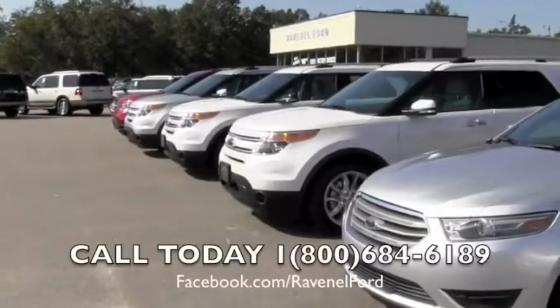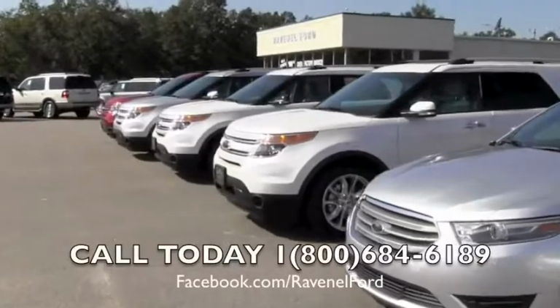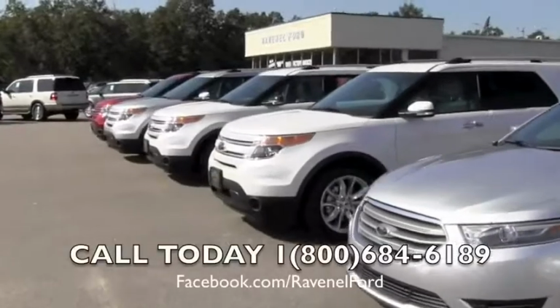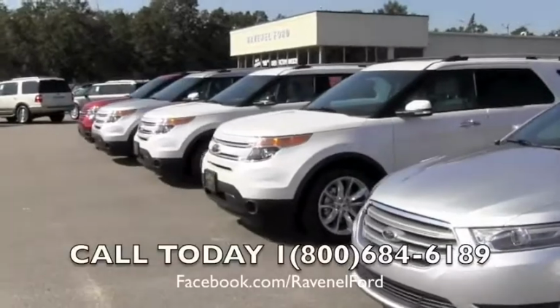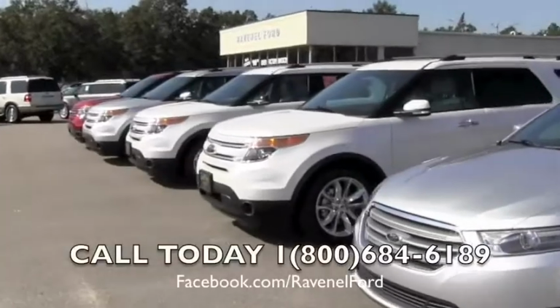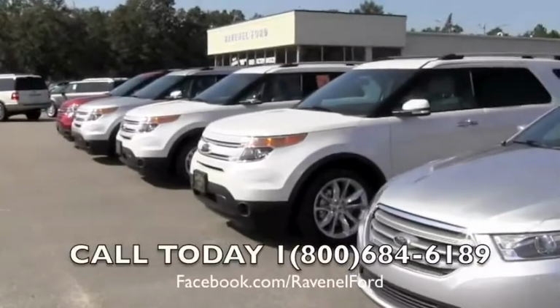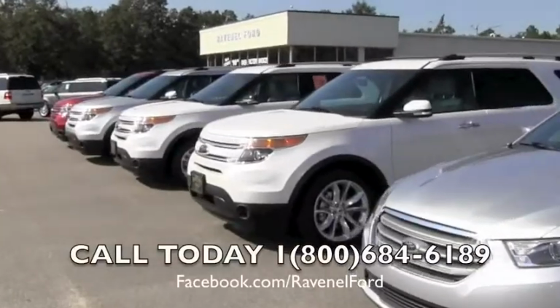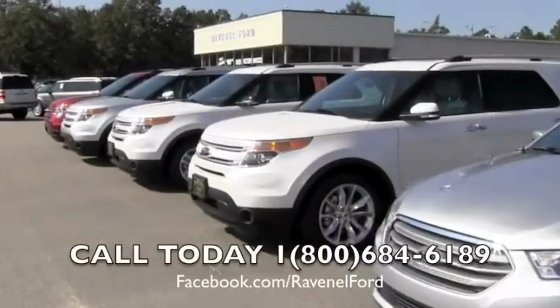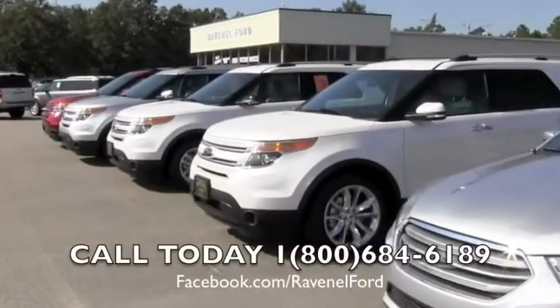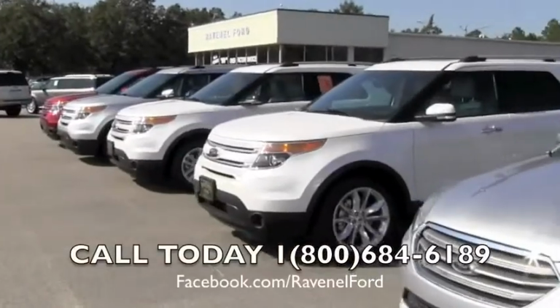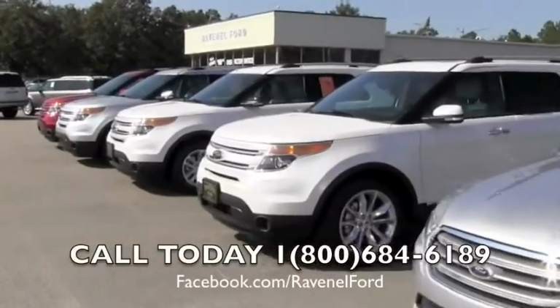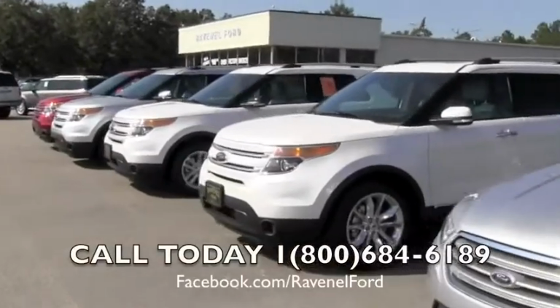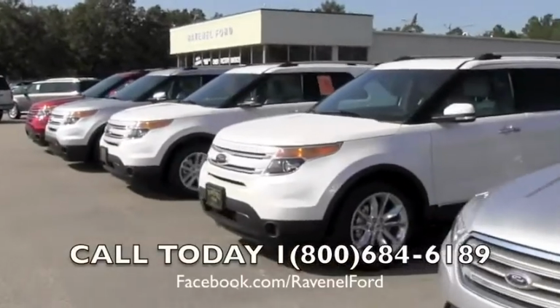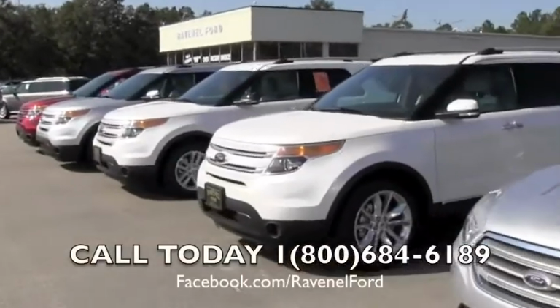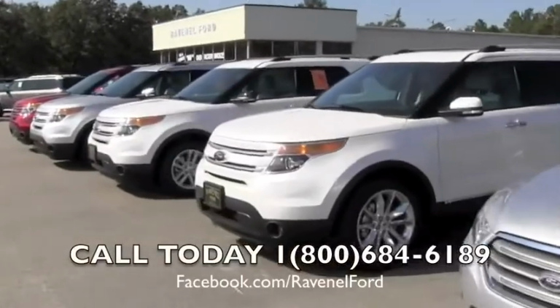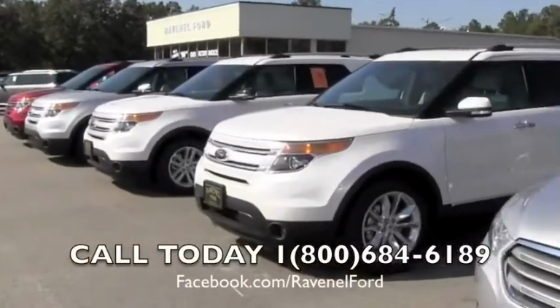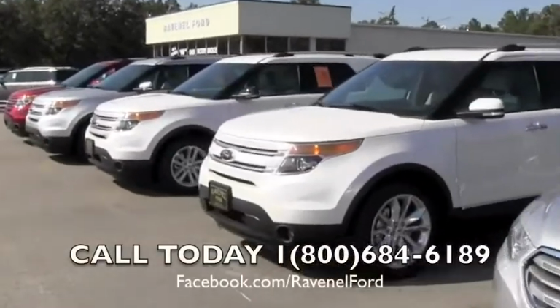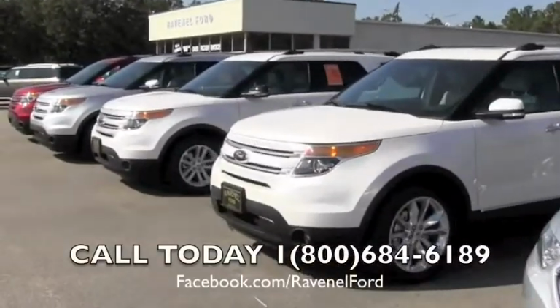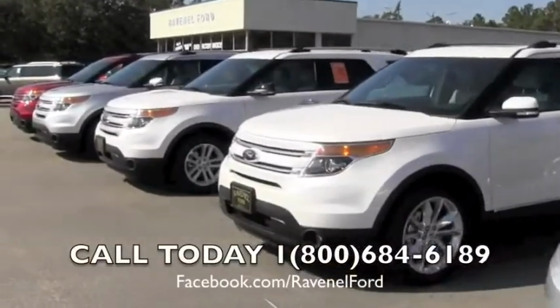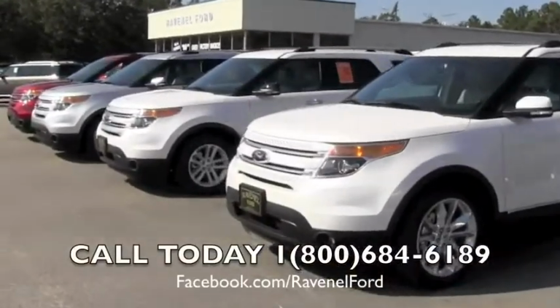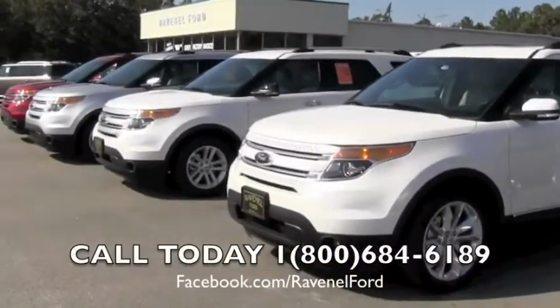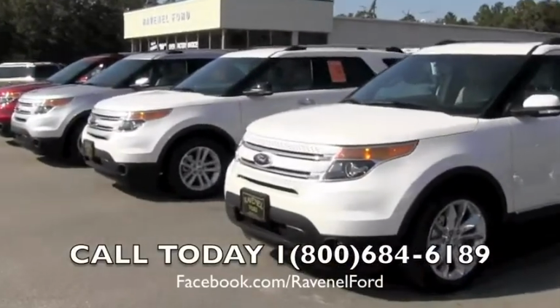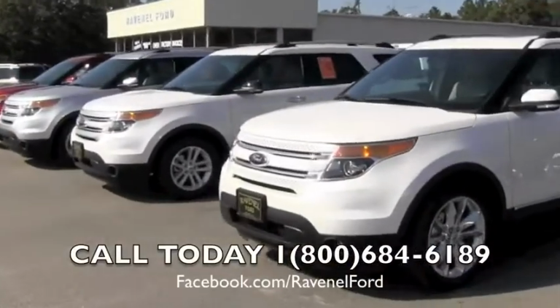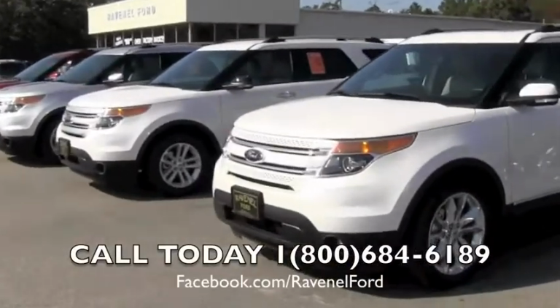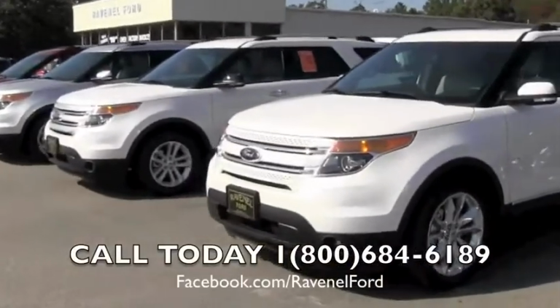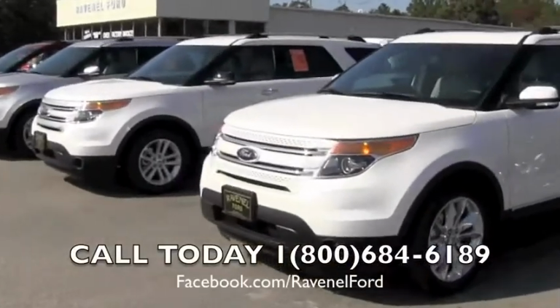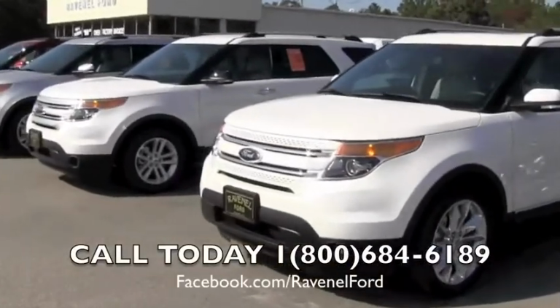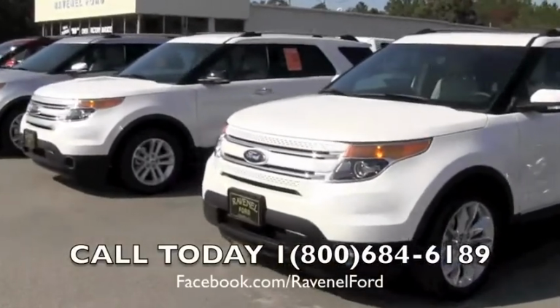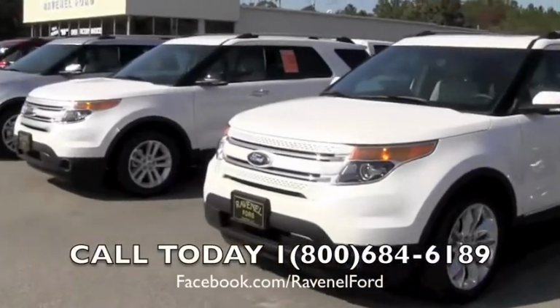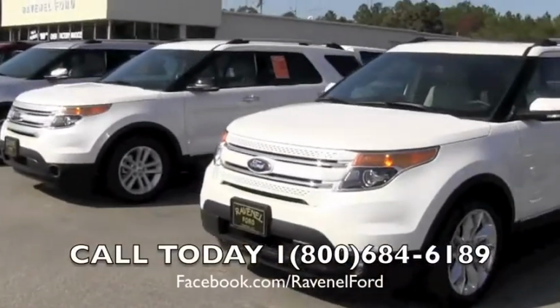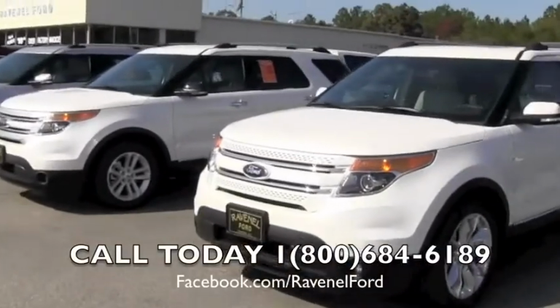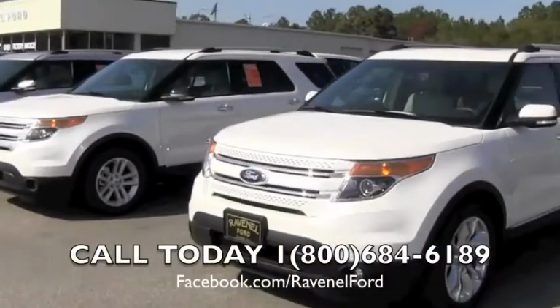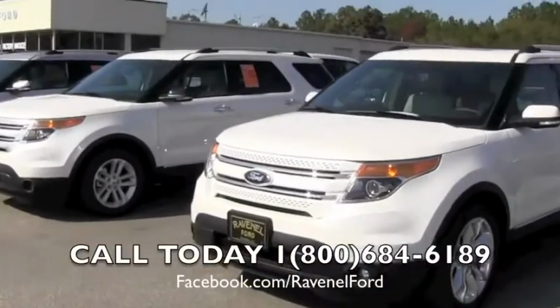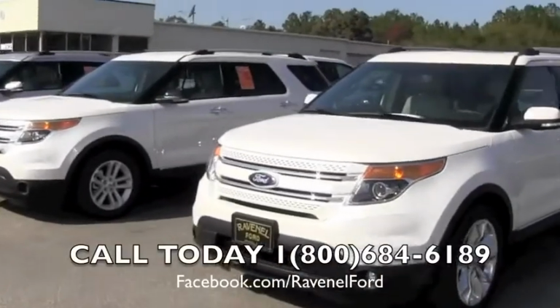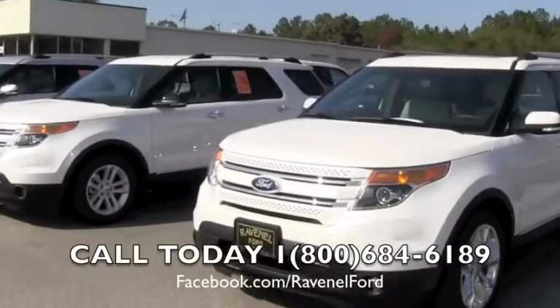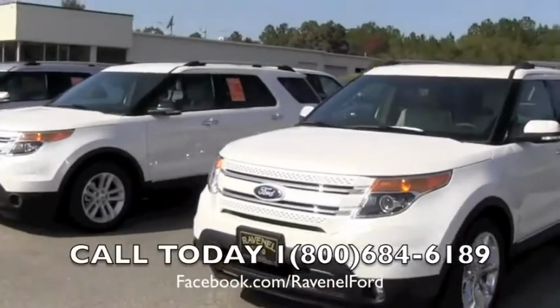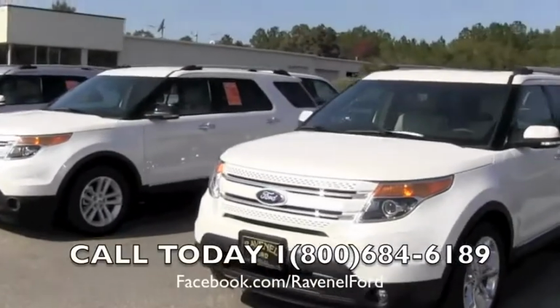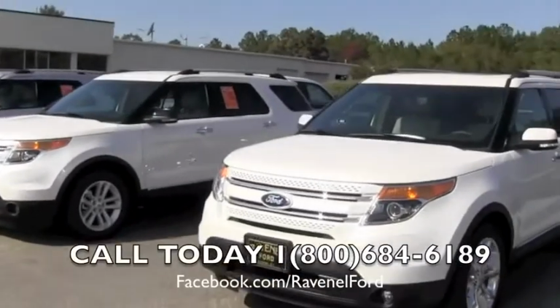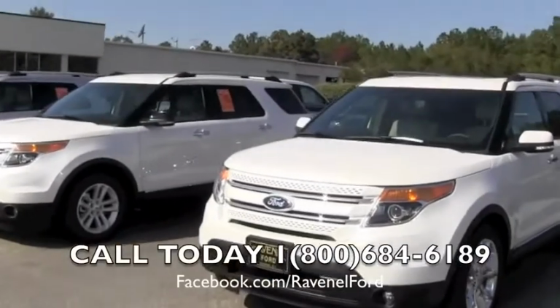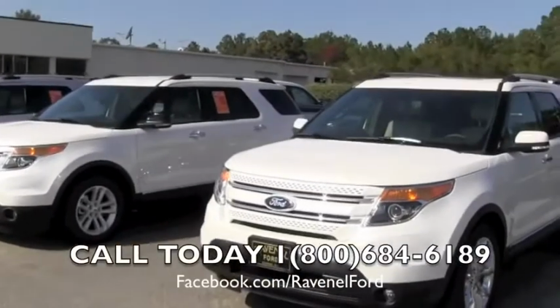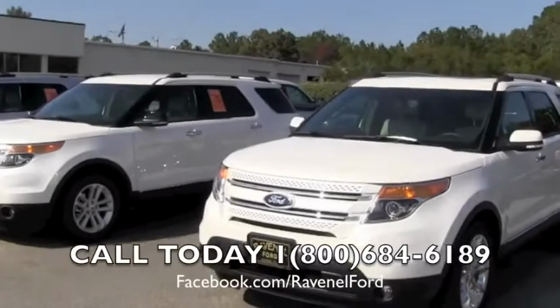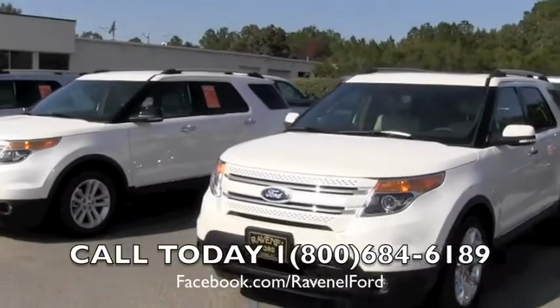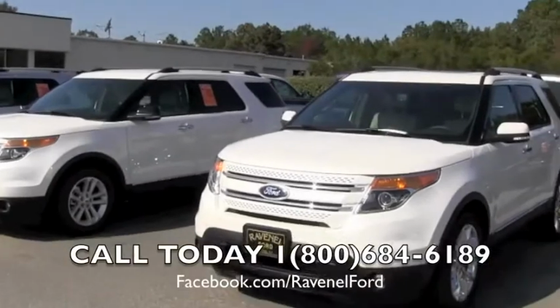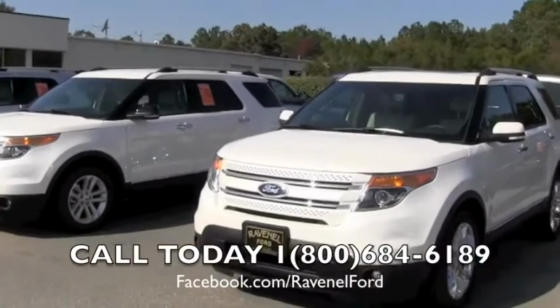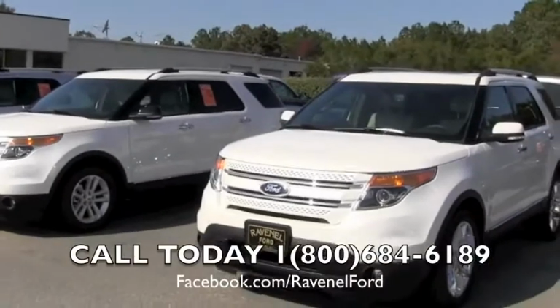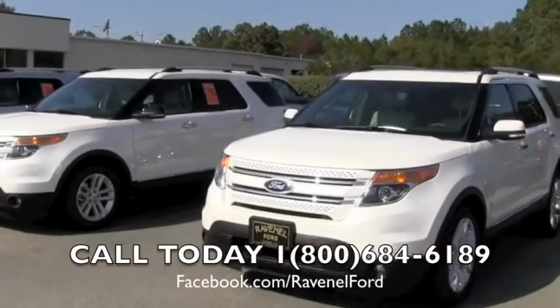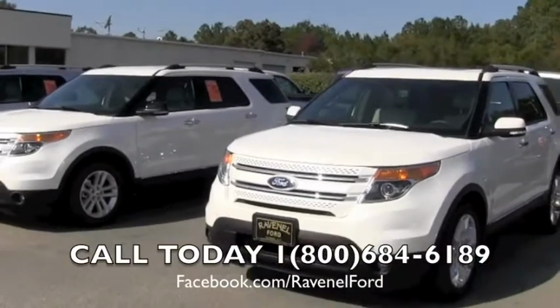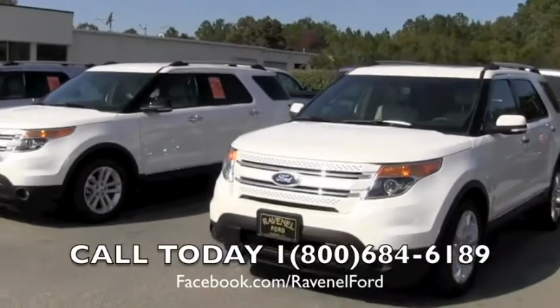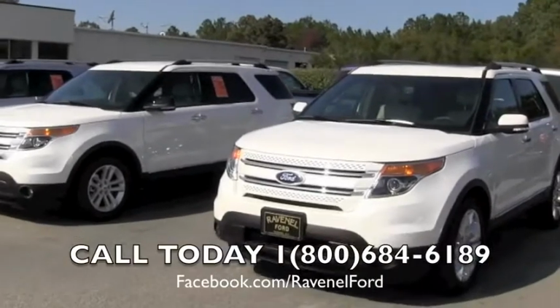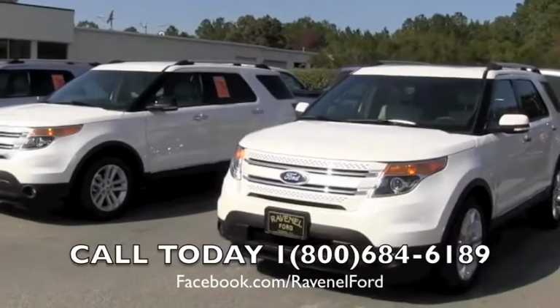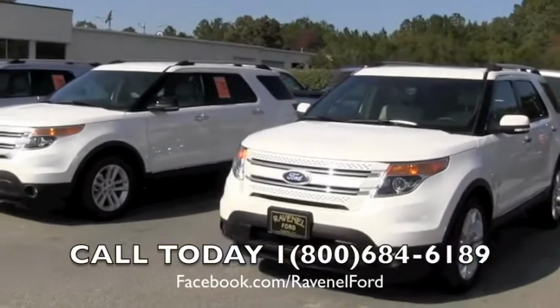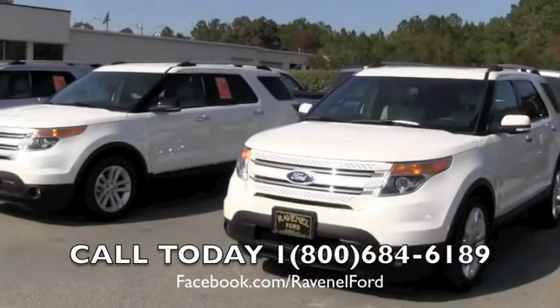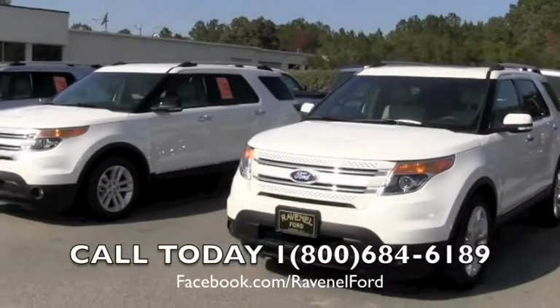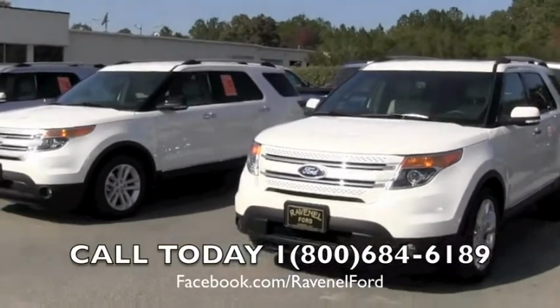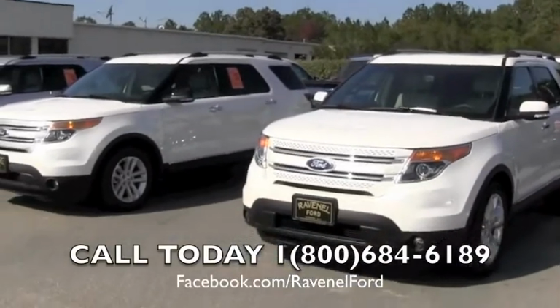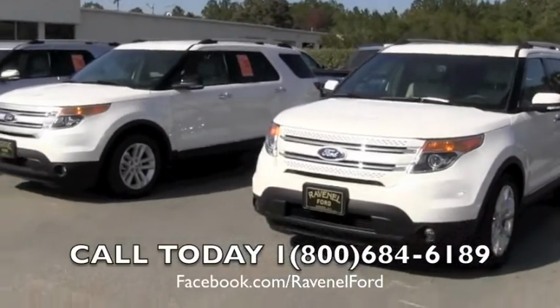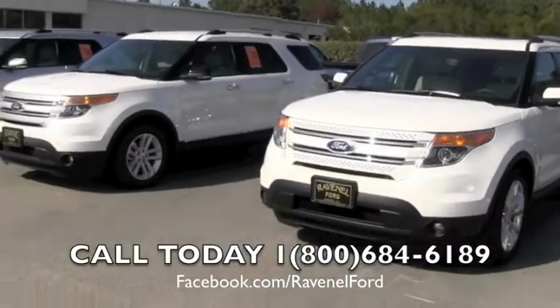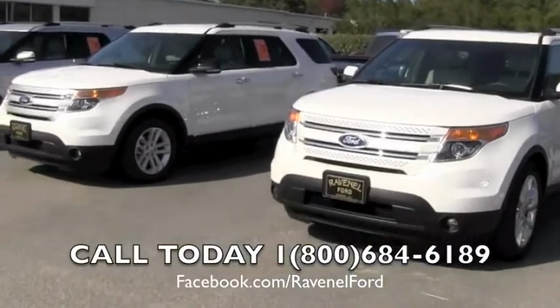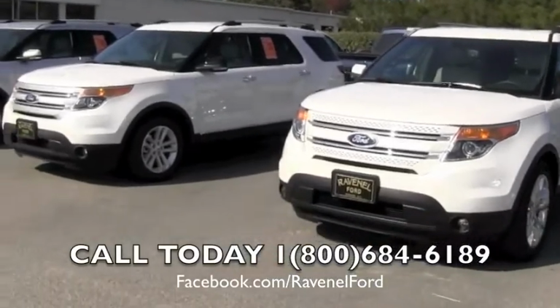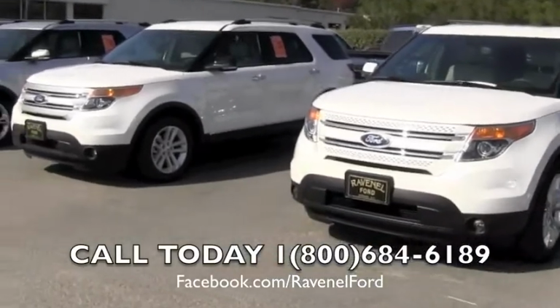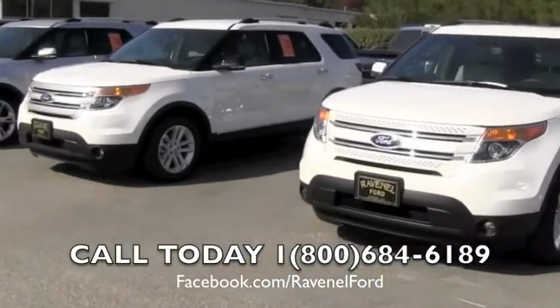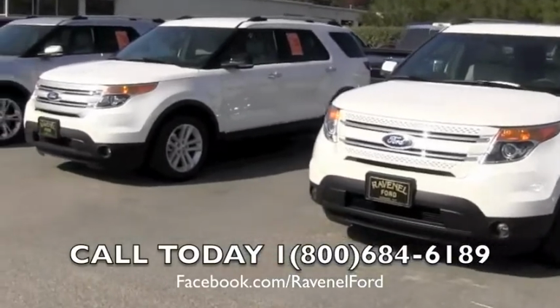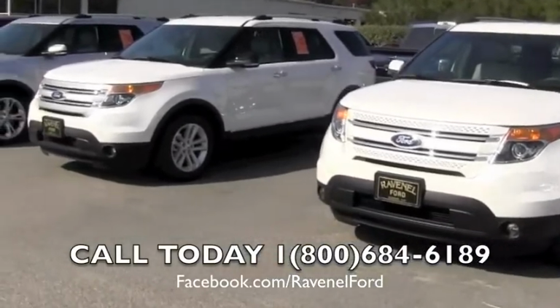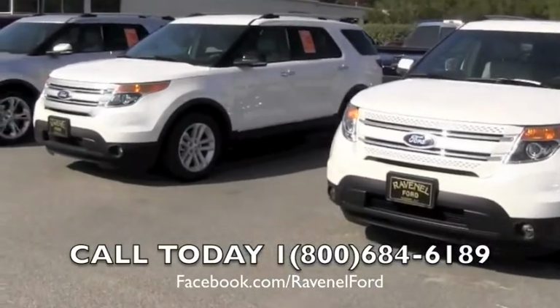Hey everybody, Chad here with Ravenel Ford and I'm on the hunt right now for a Ford Explorer X. Let's see if we can find it.